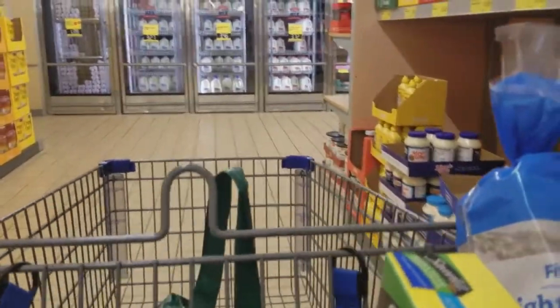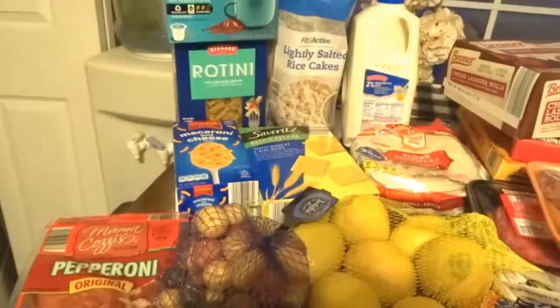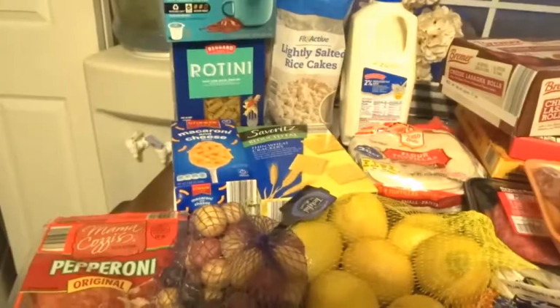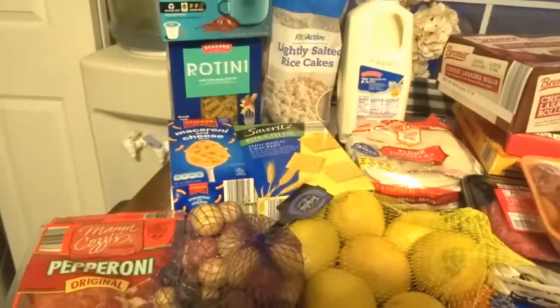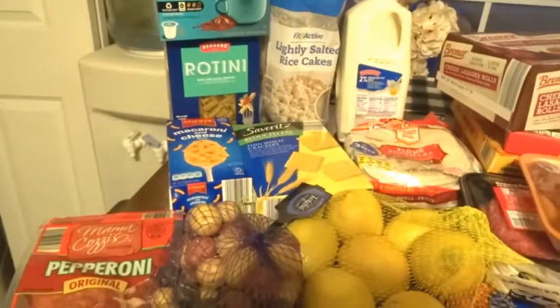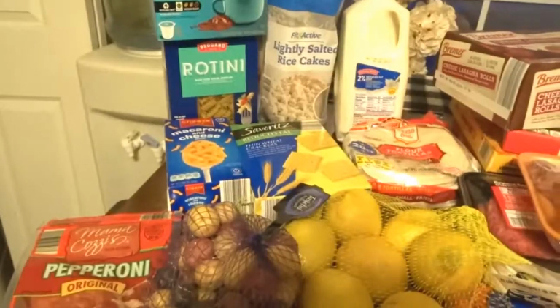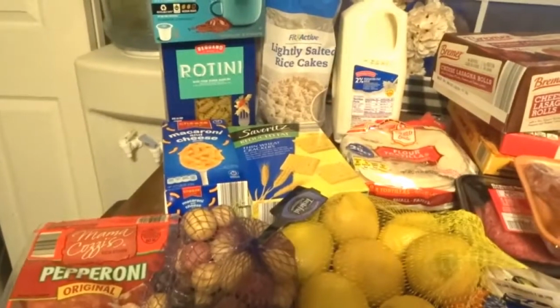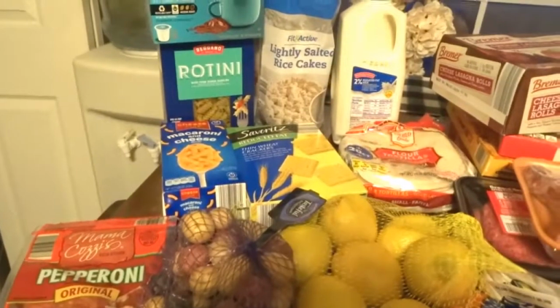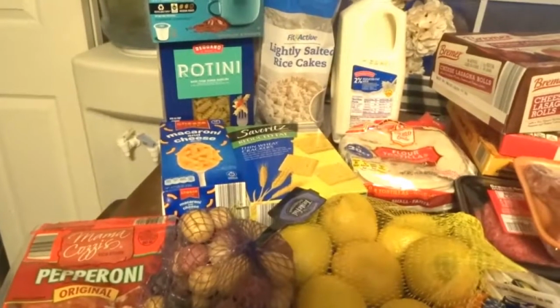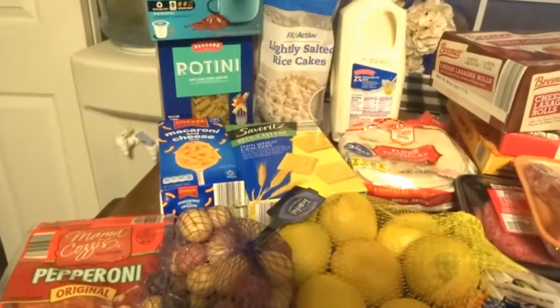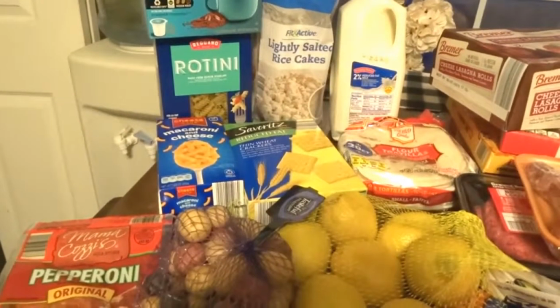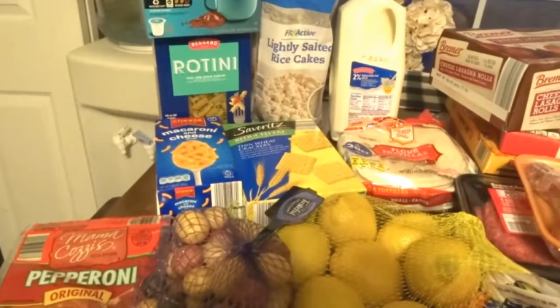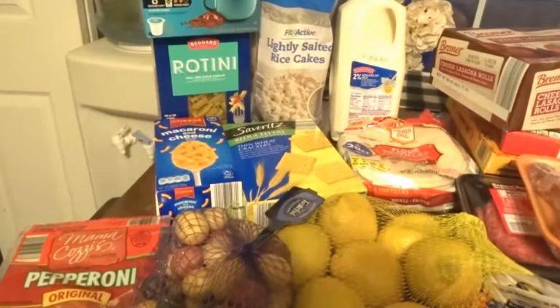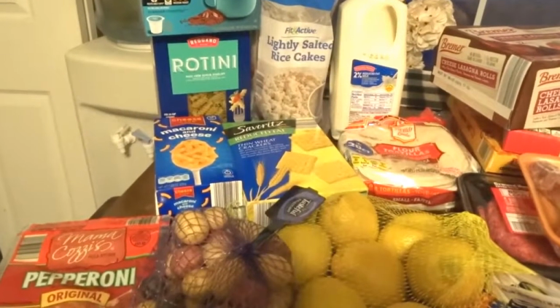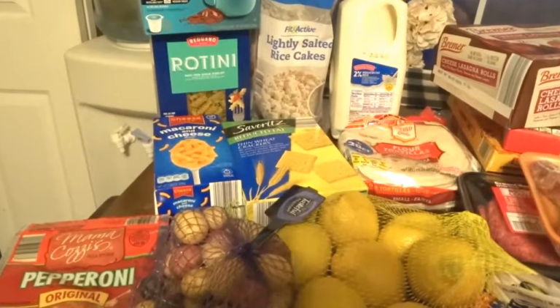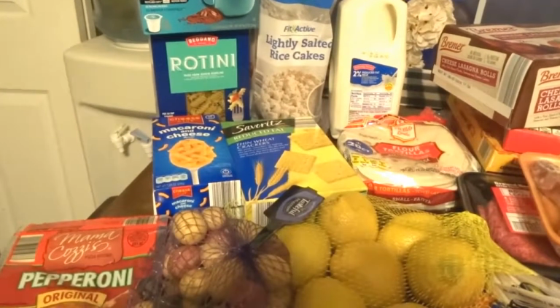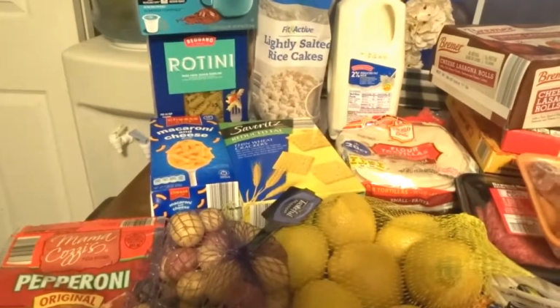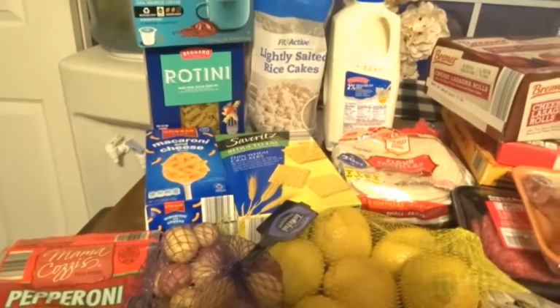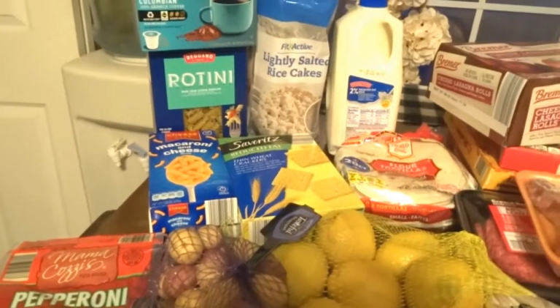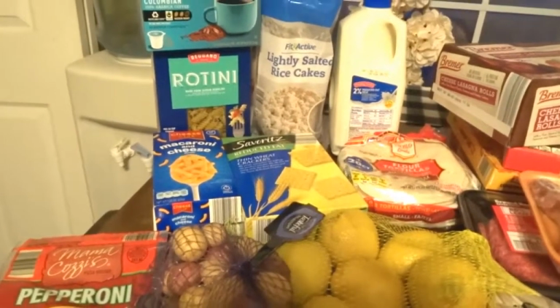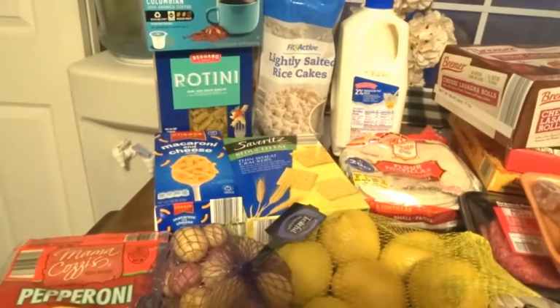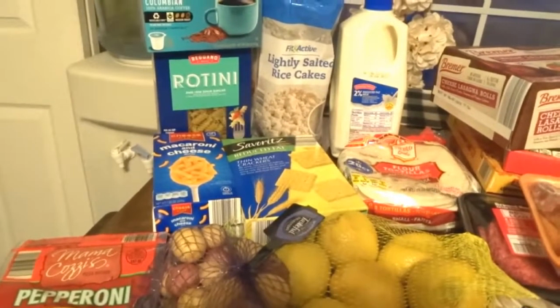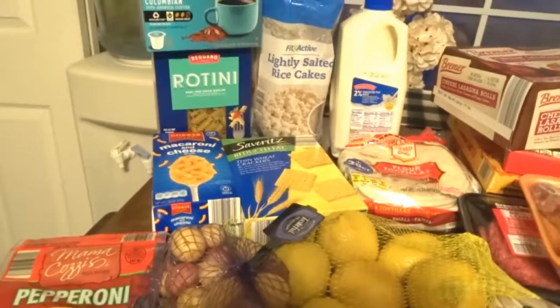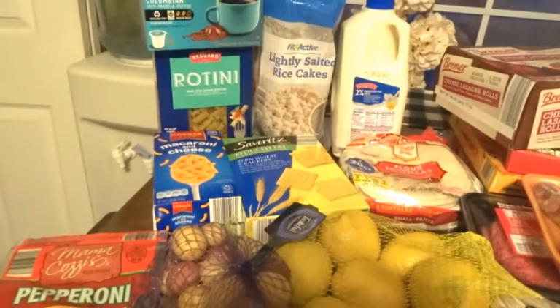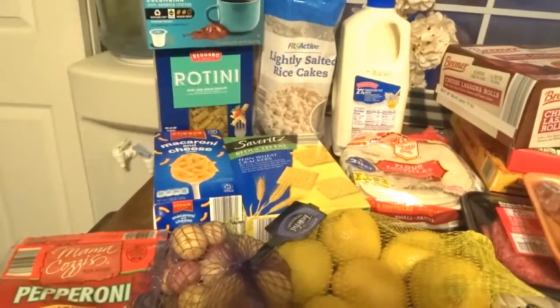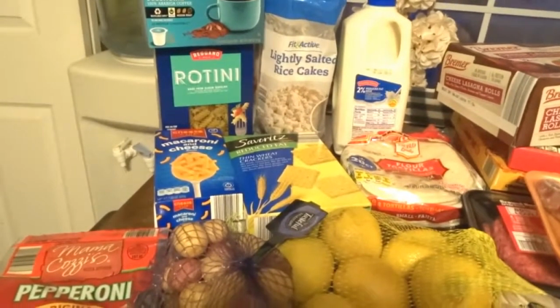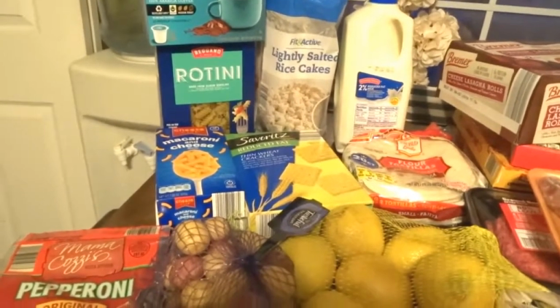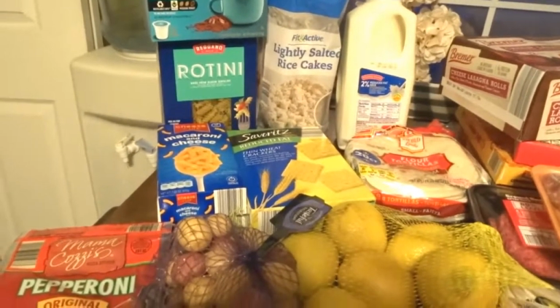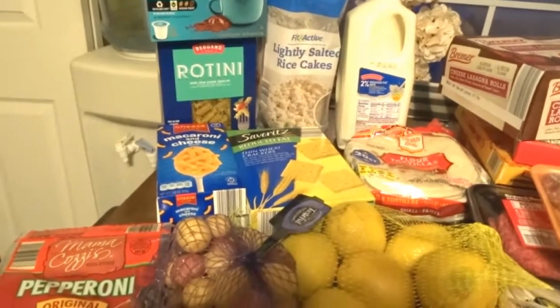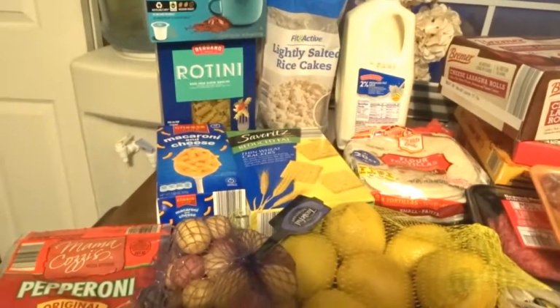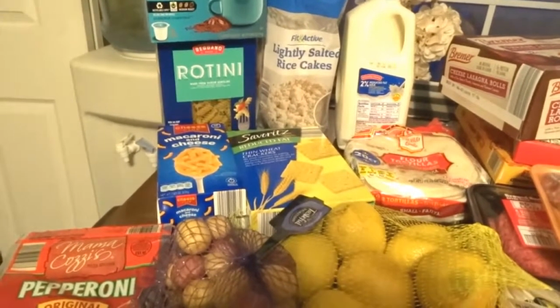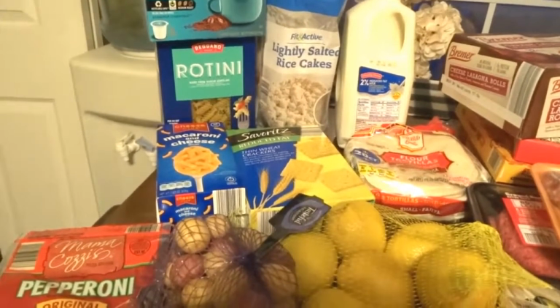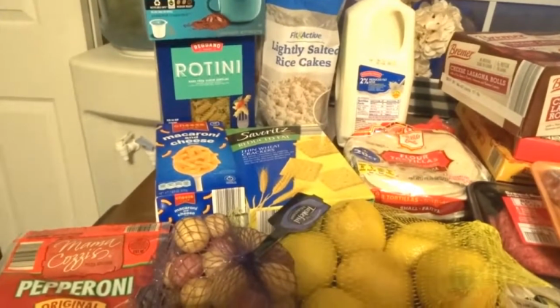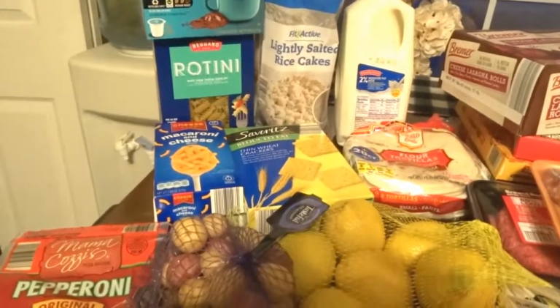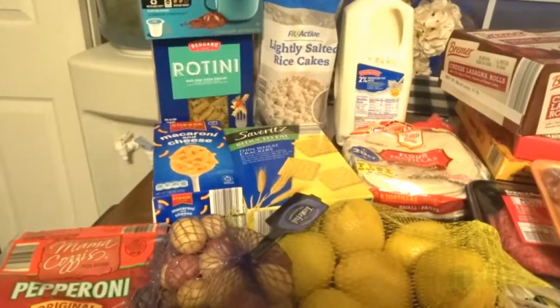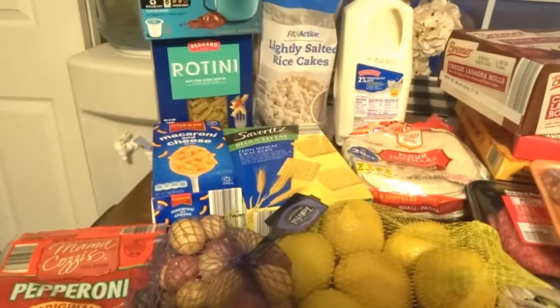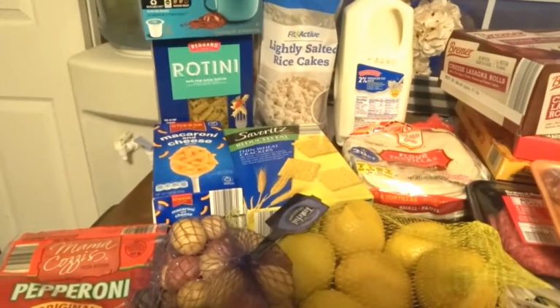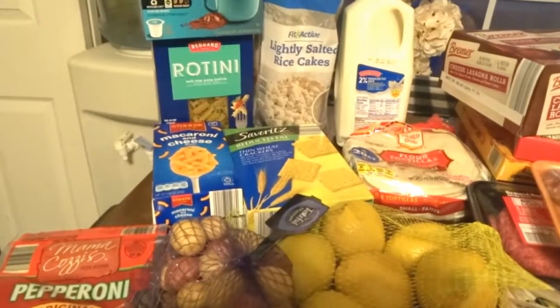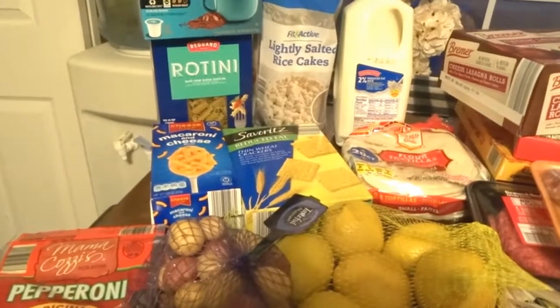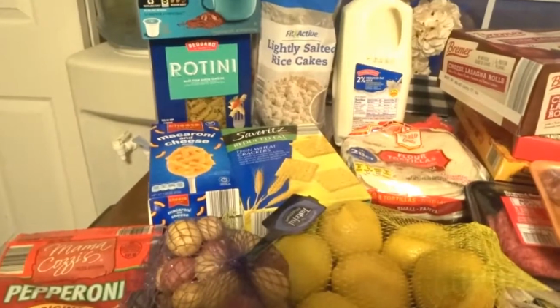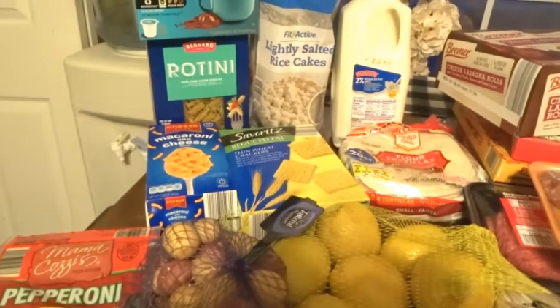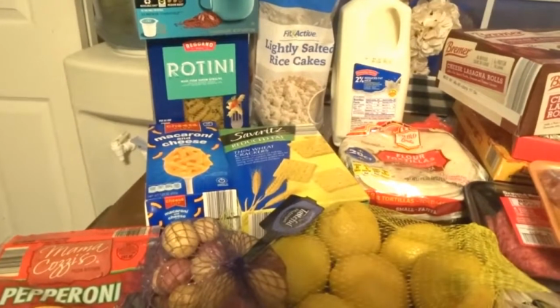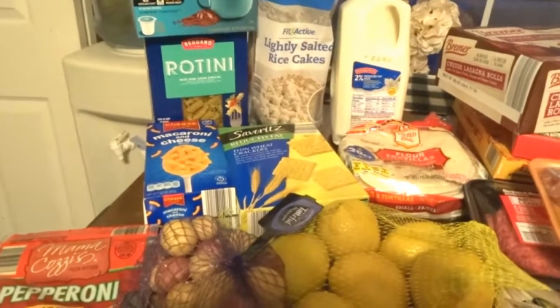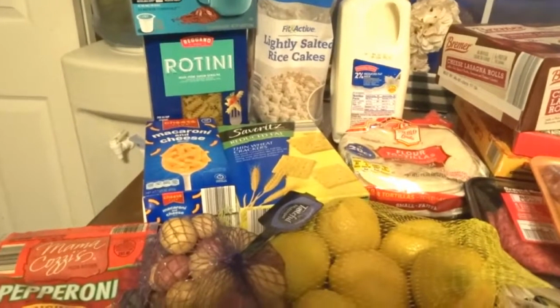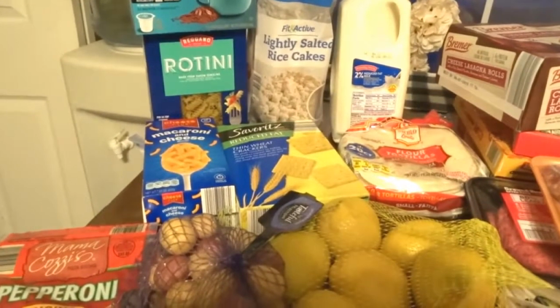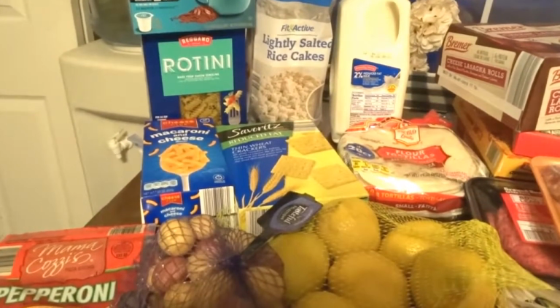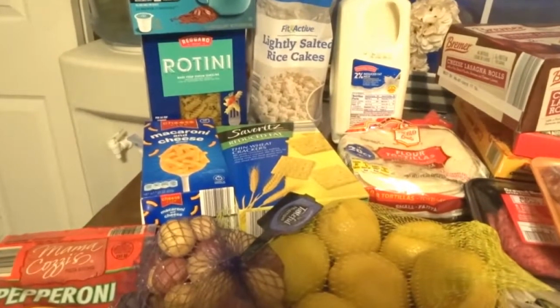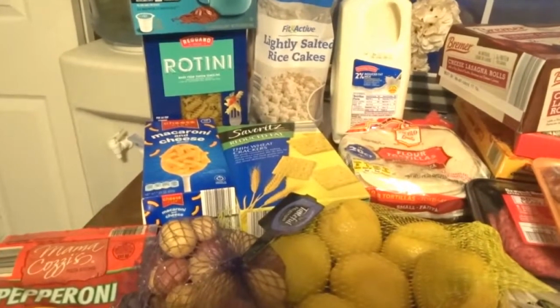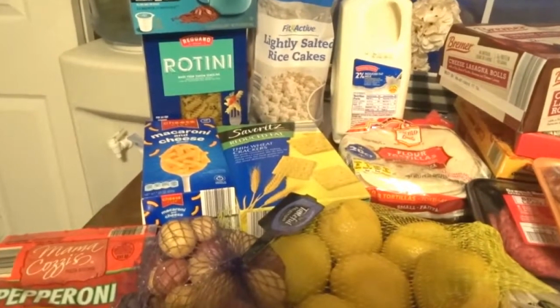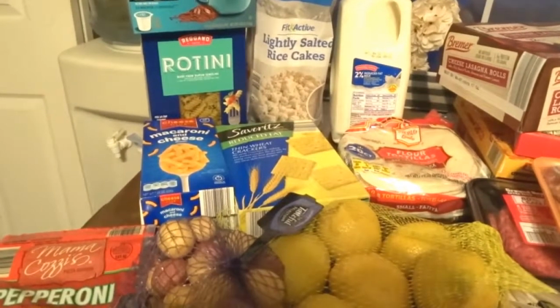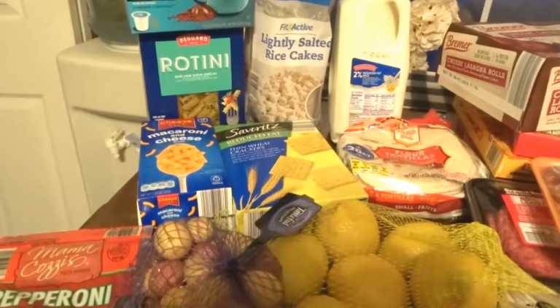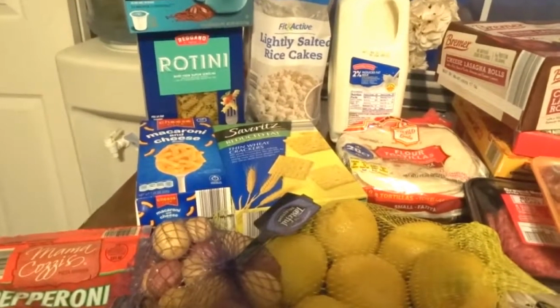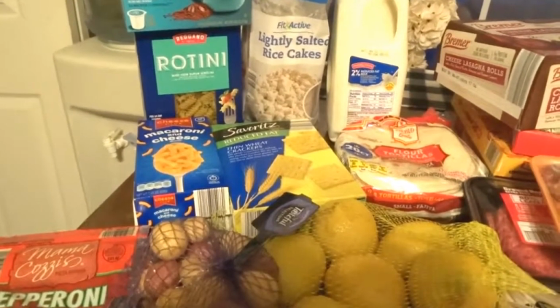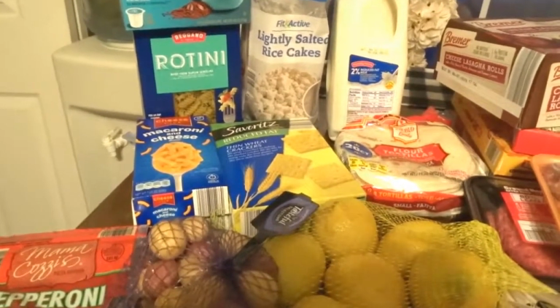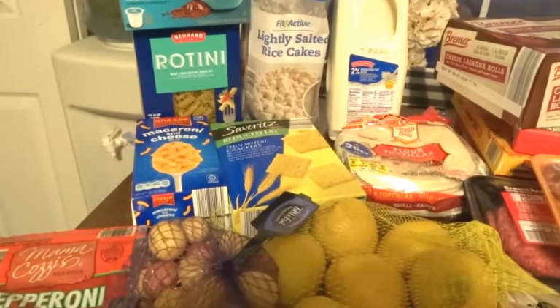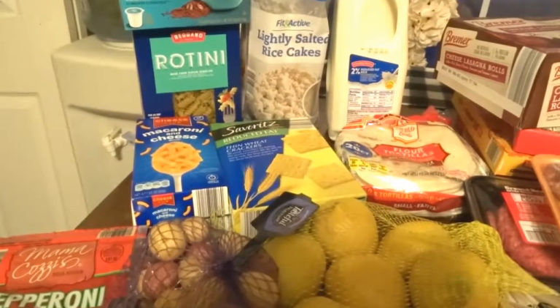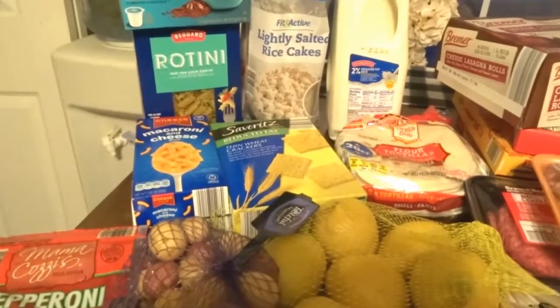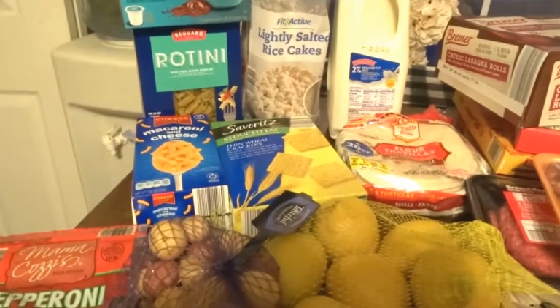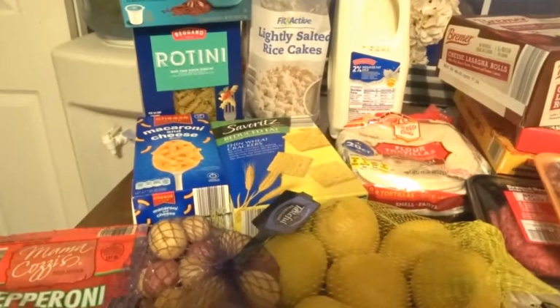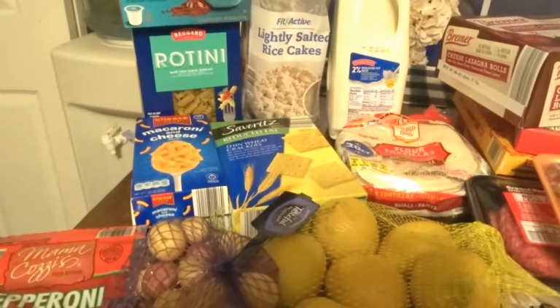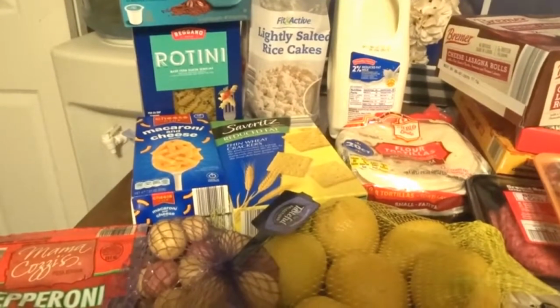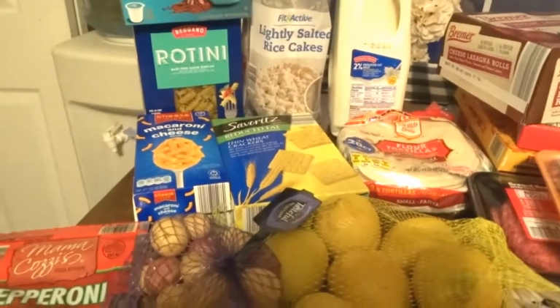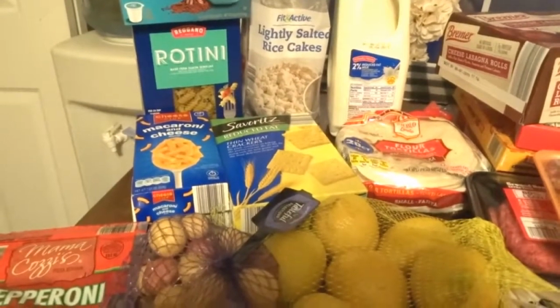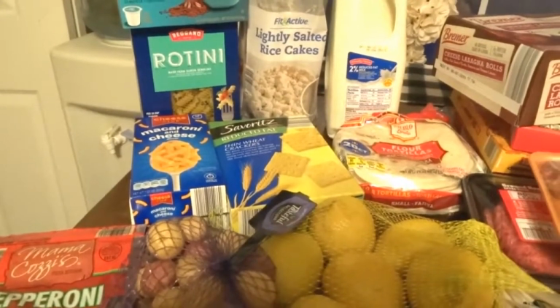Hello everyone, welcome back to my channel. This is this week's Aldi grocery haul.